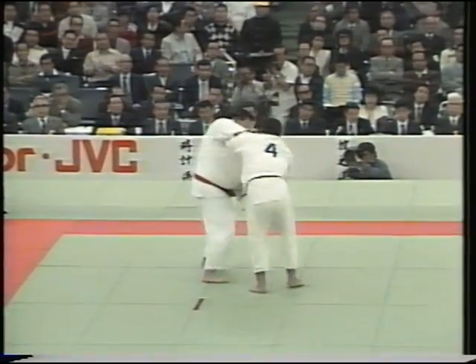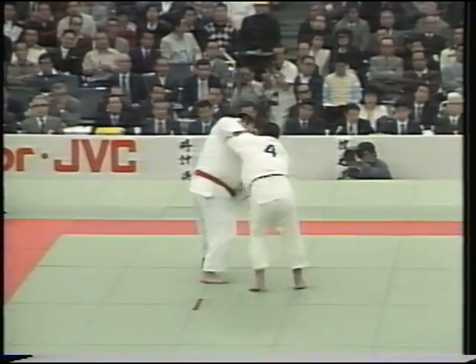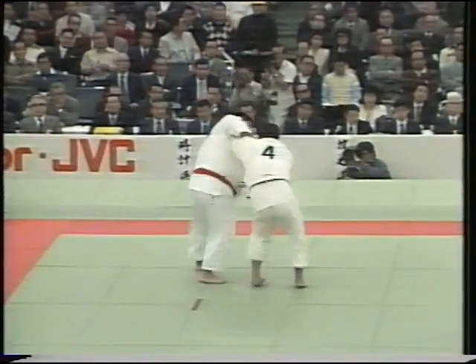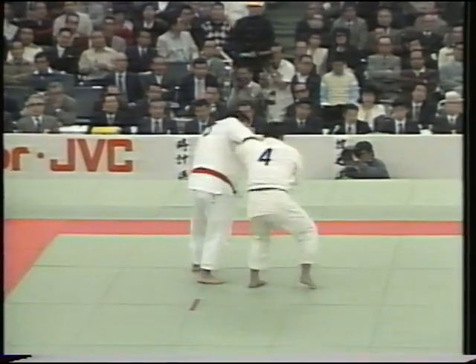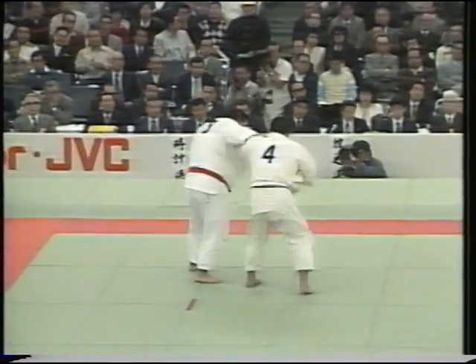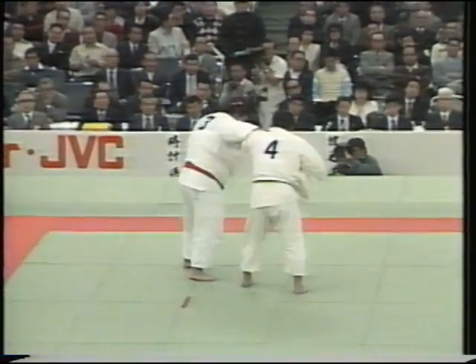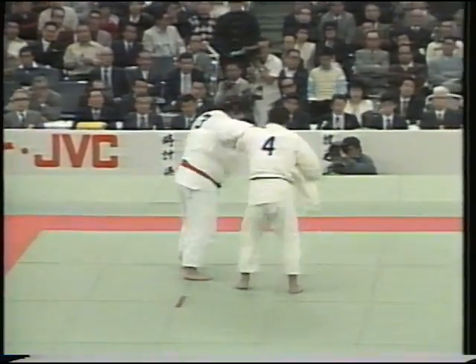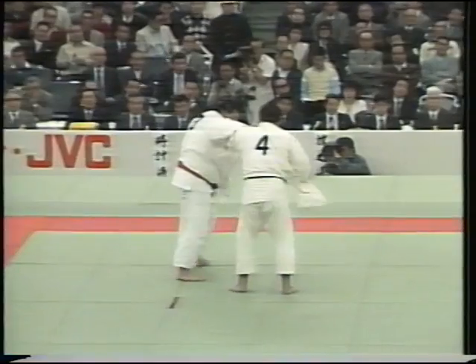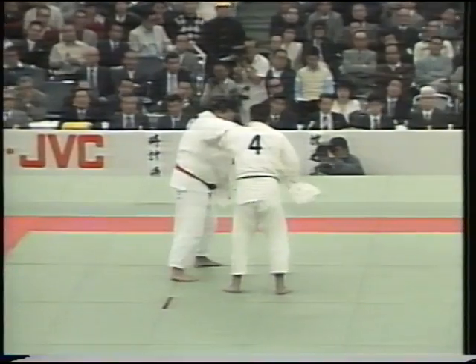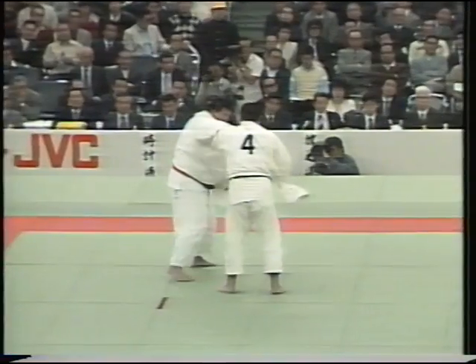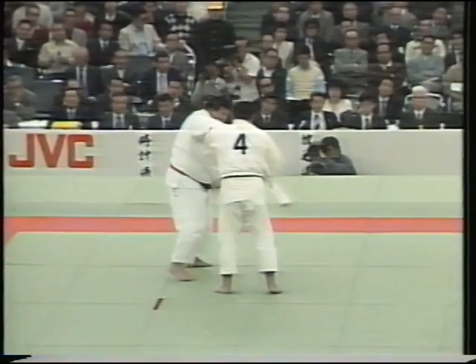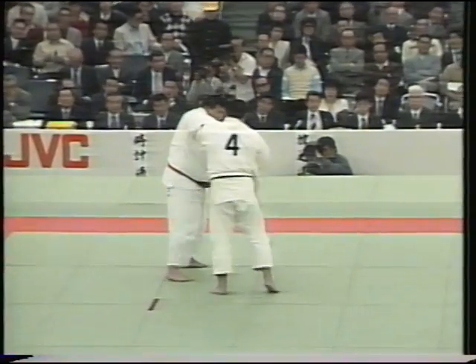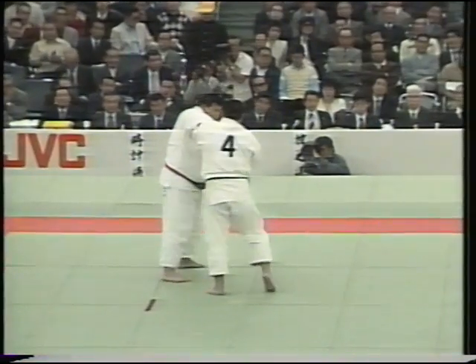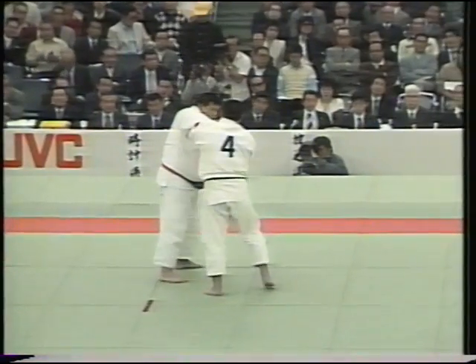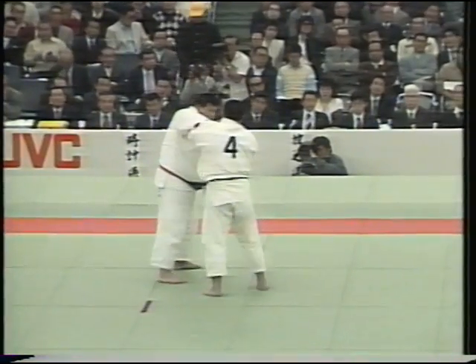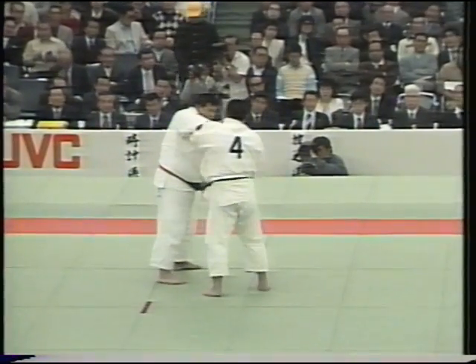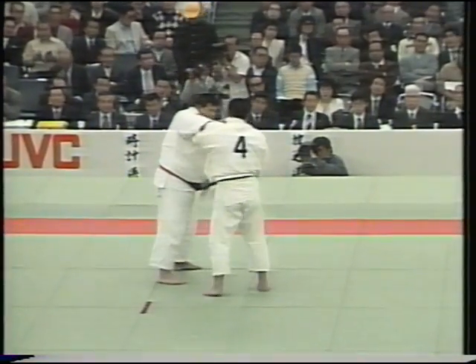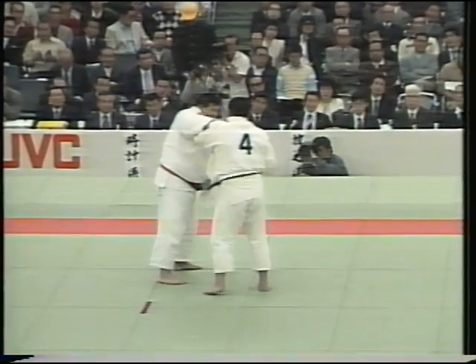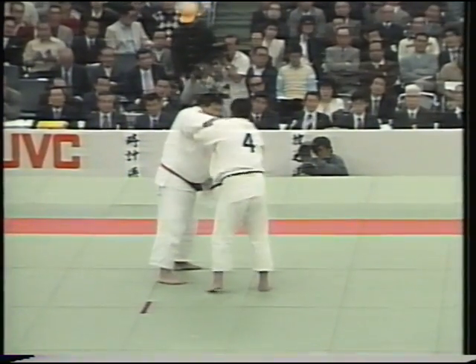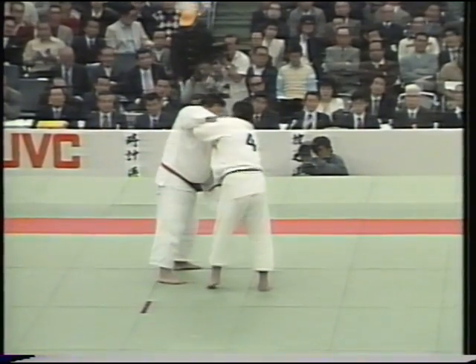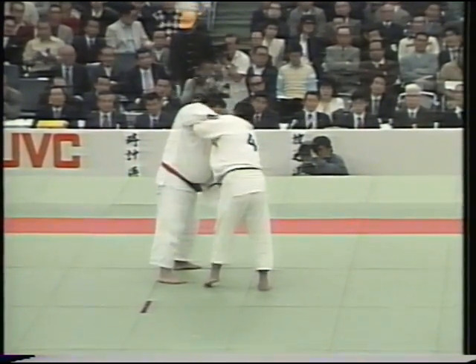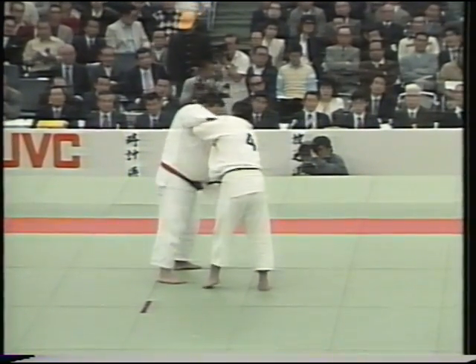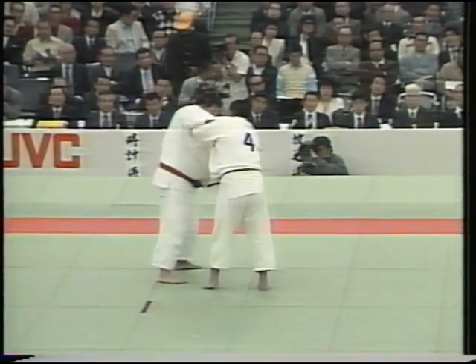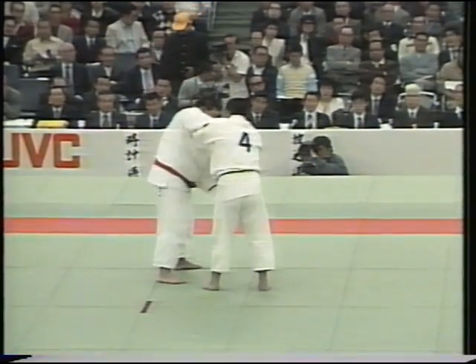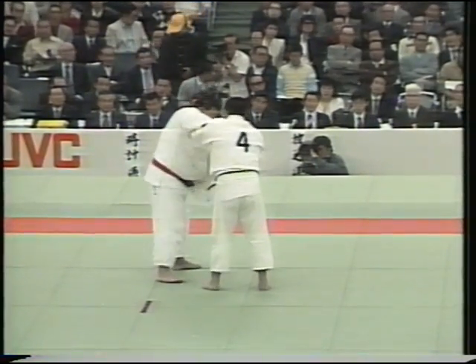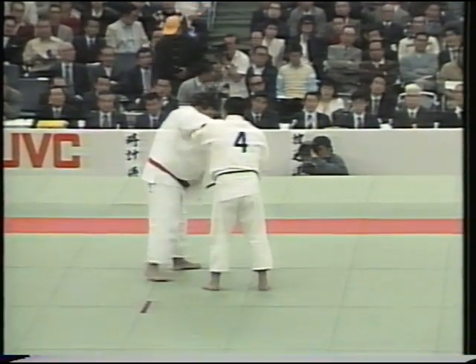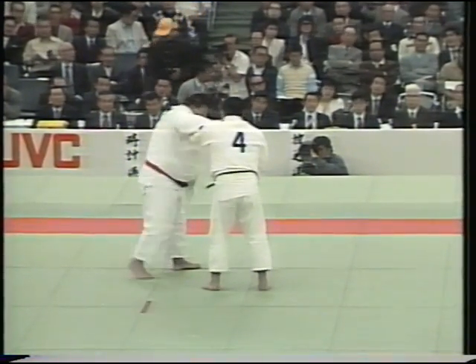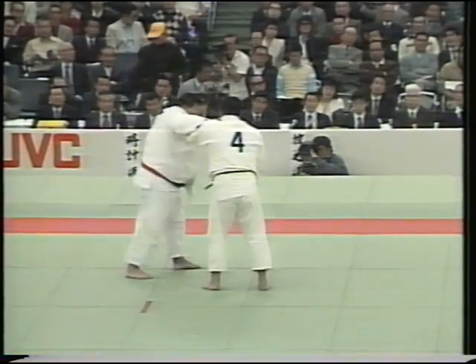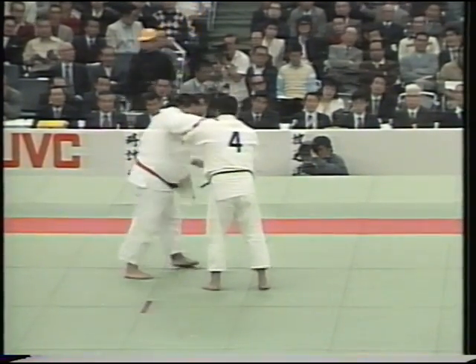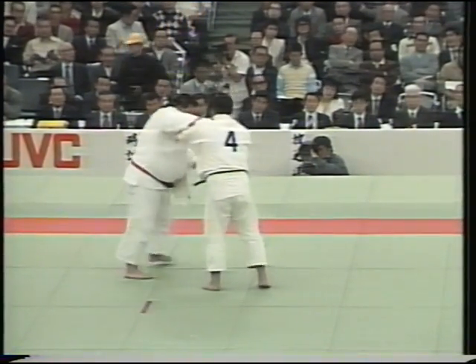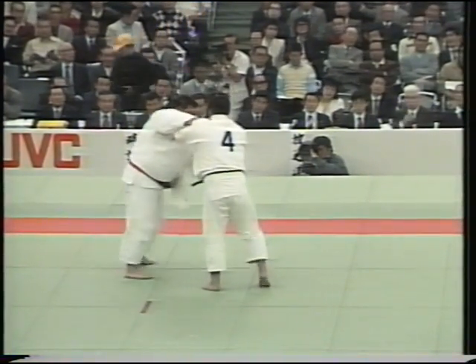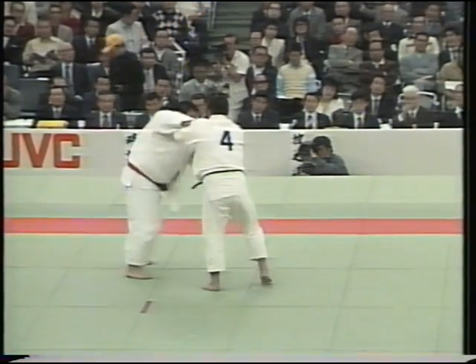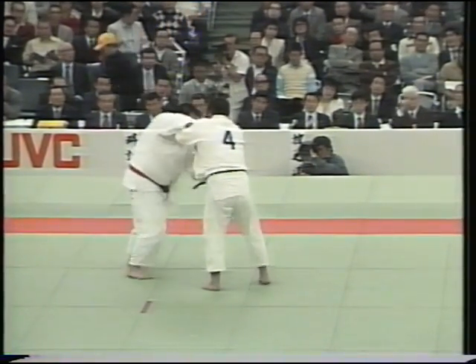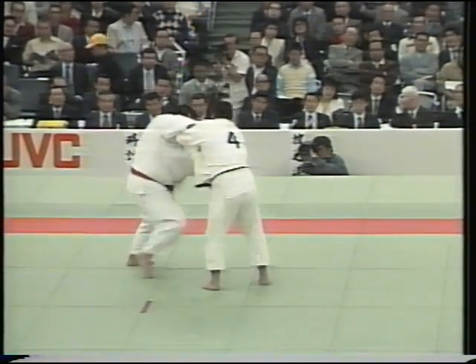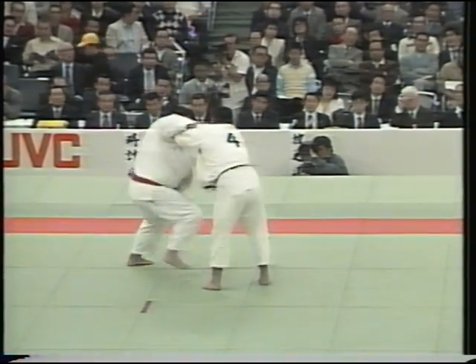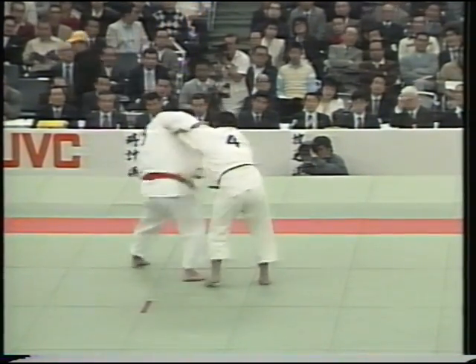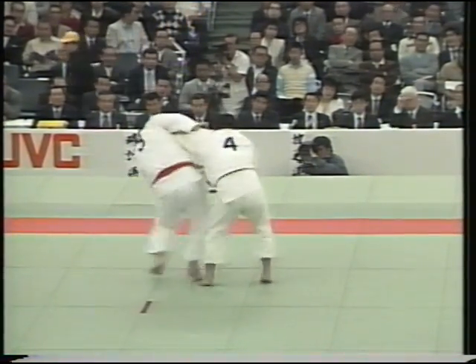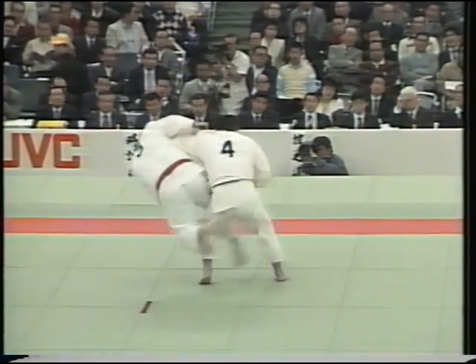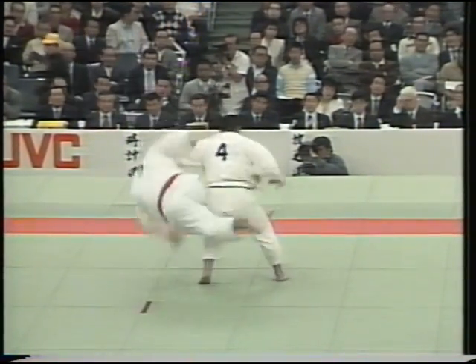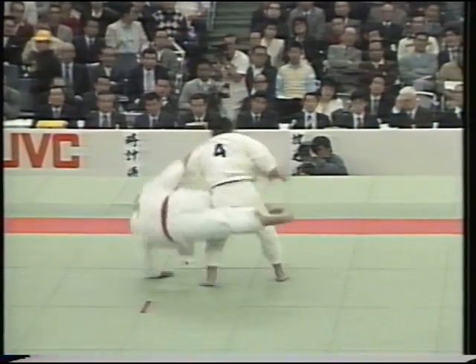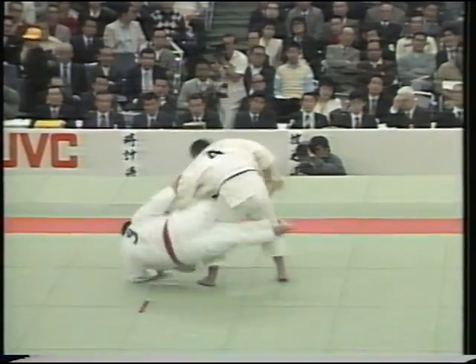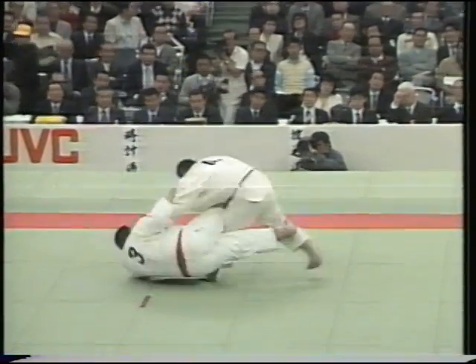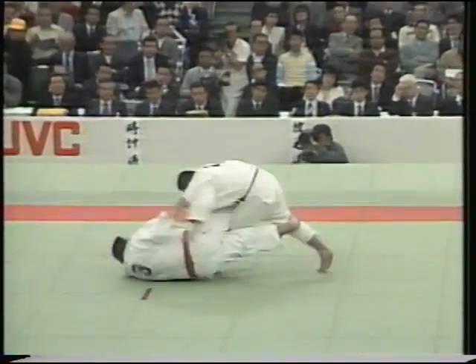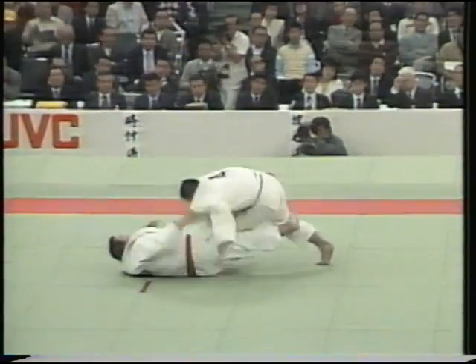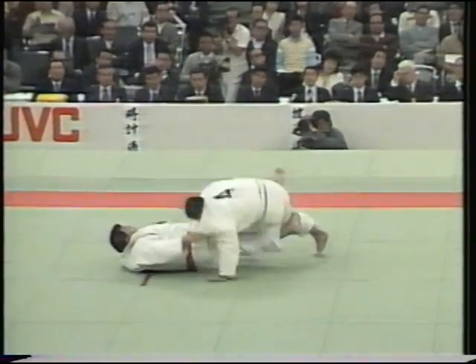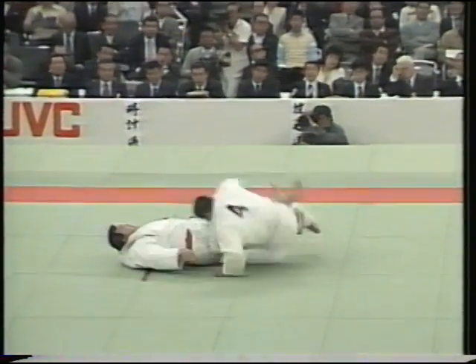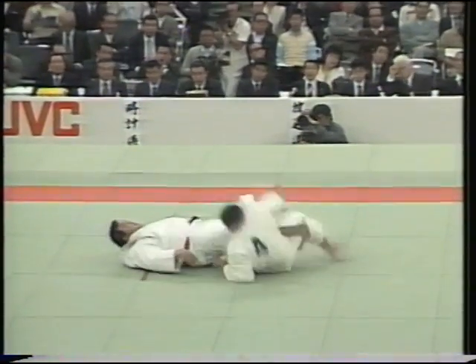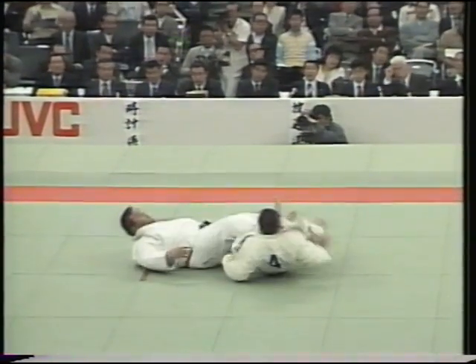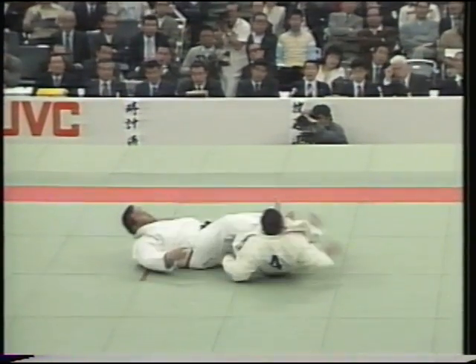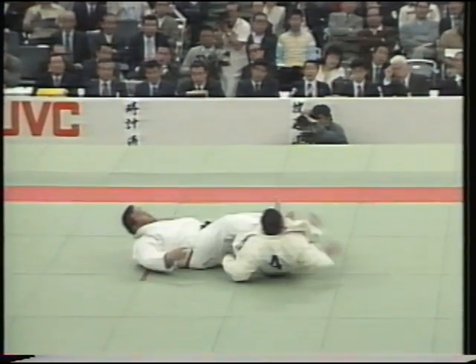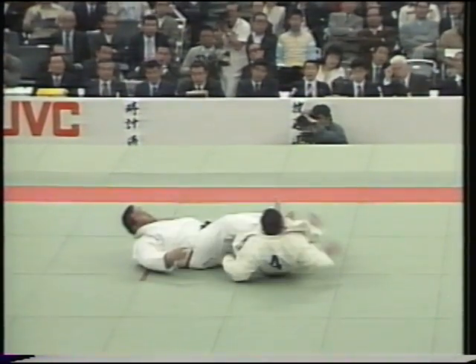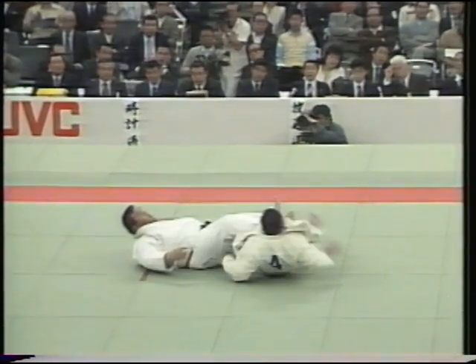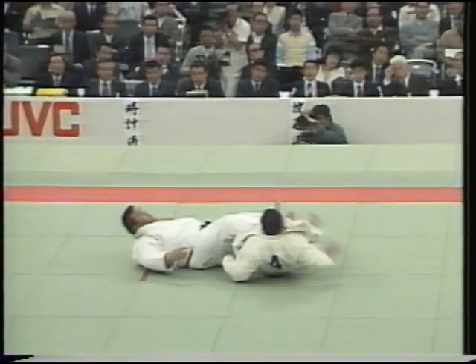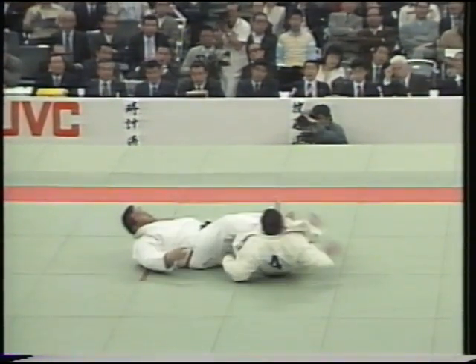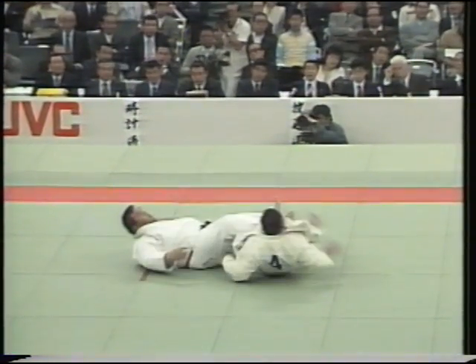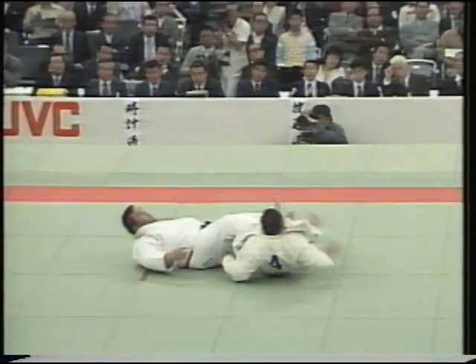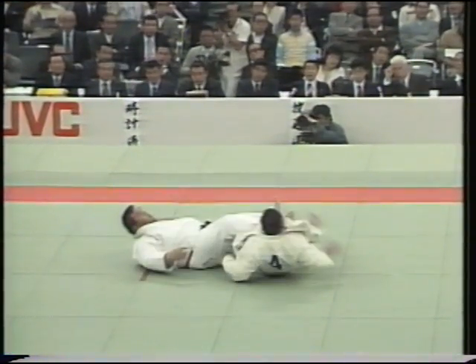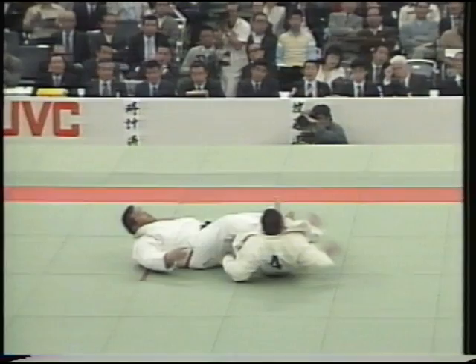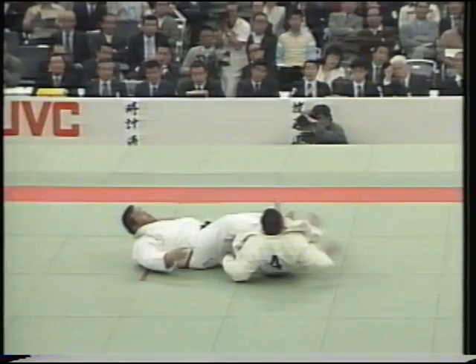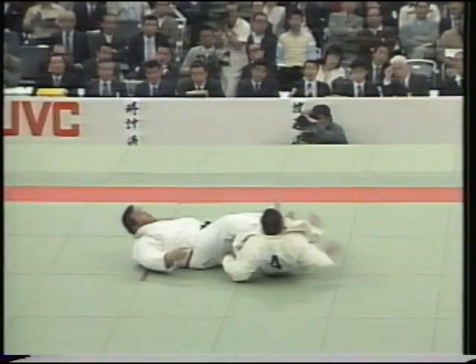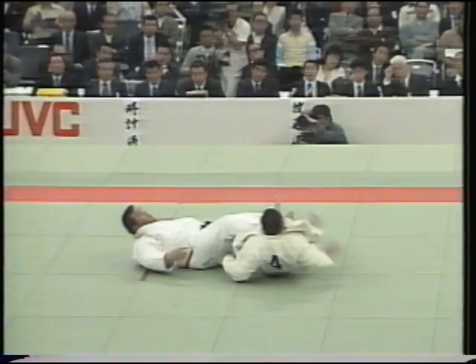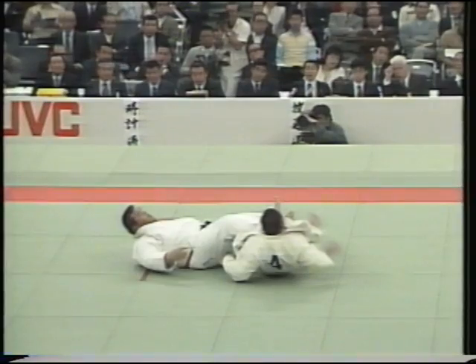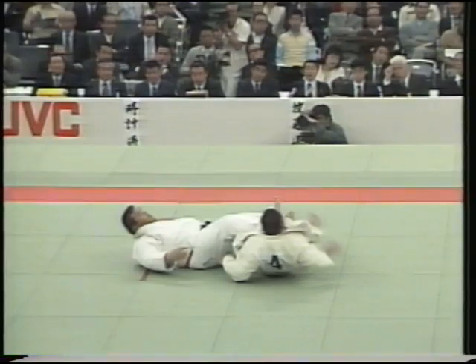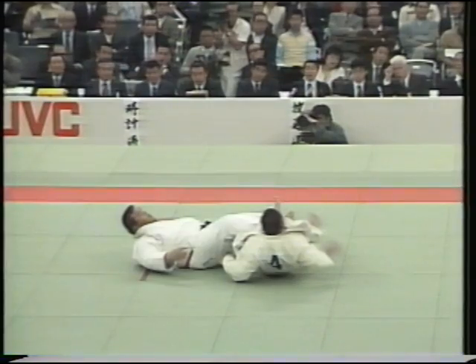At an All Japan Championship, Hirotoshi Watanabe attempts Kanibasami on Yamashita.